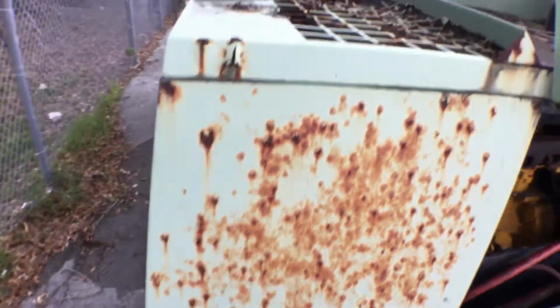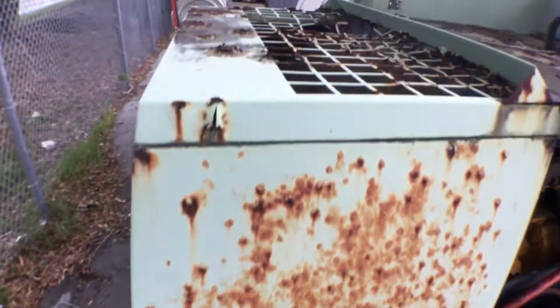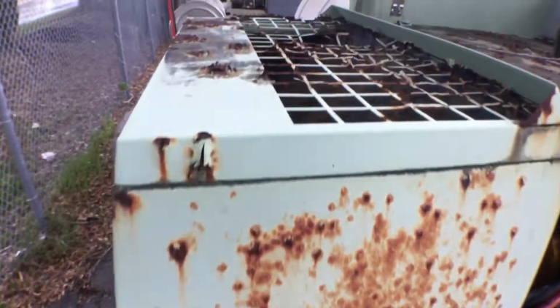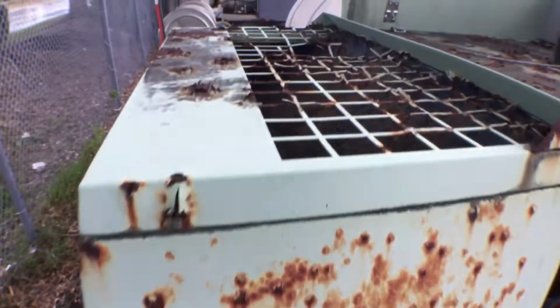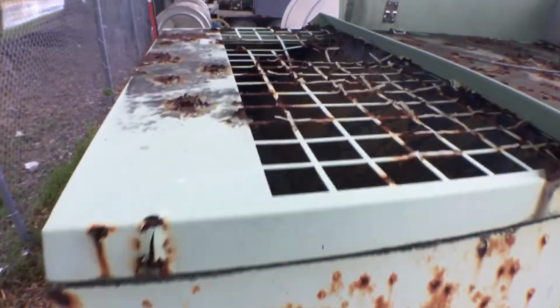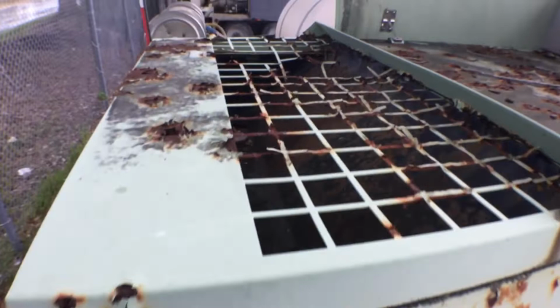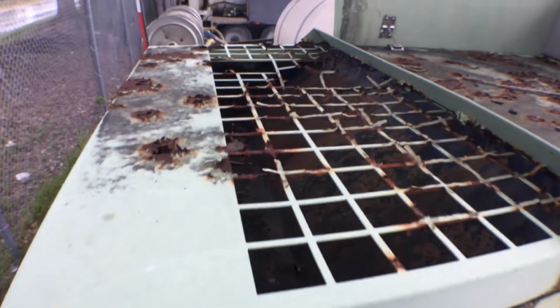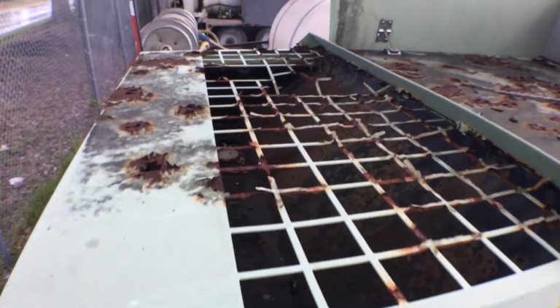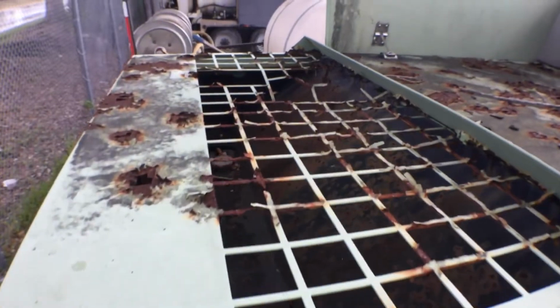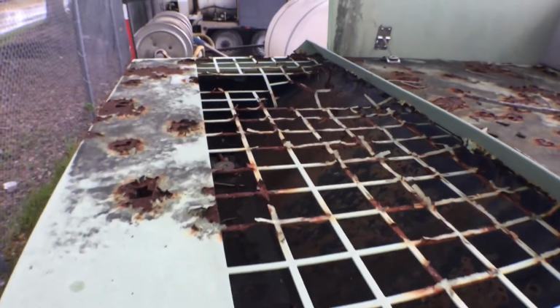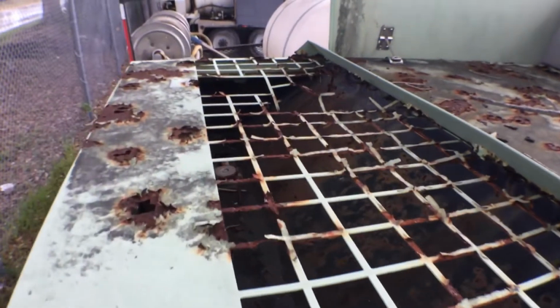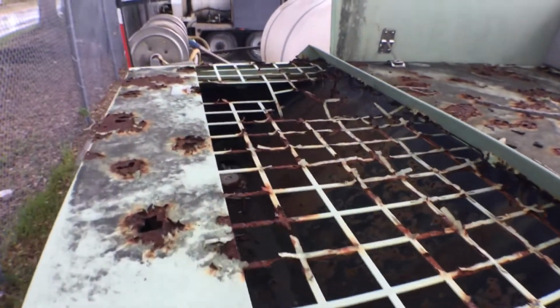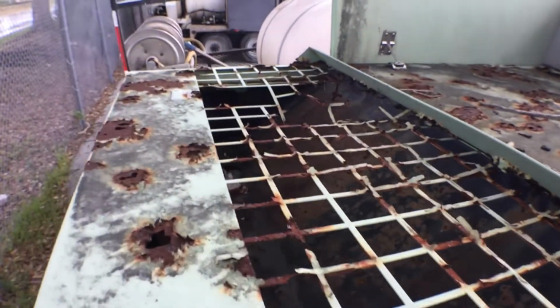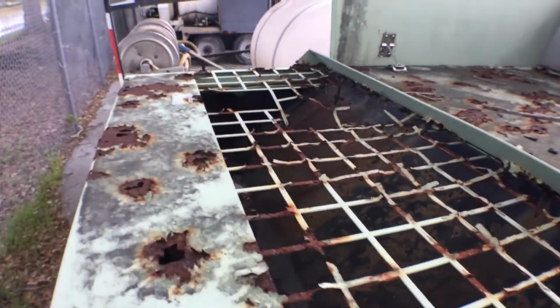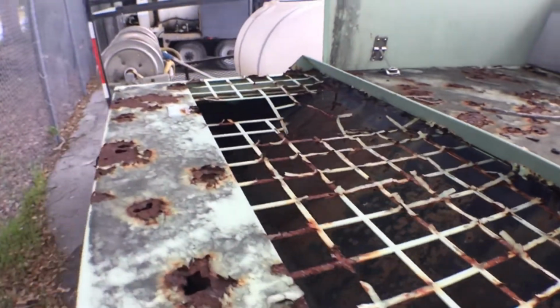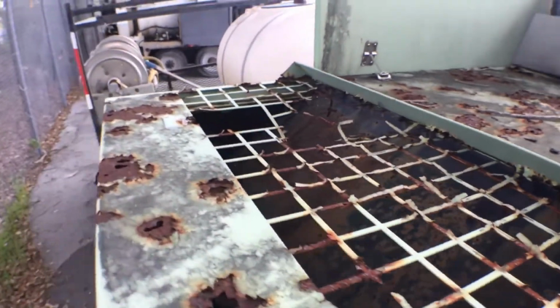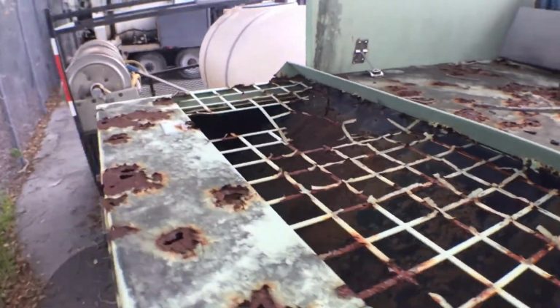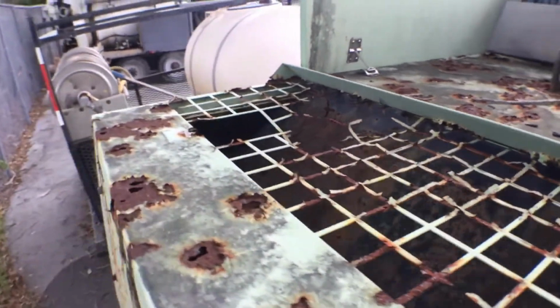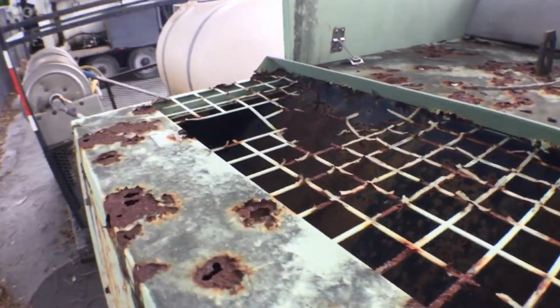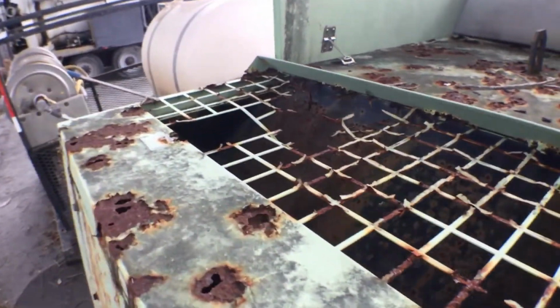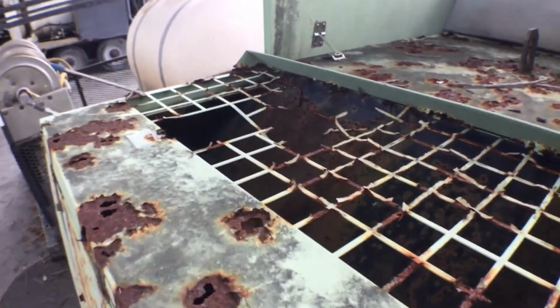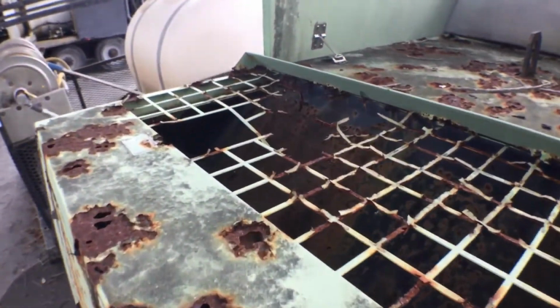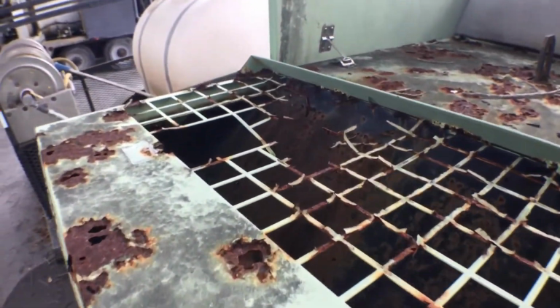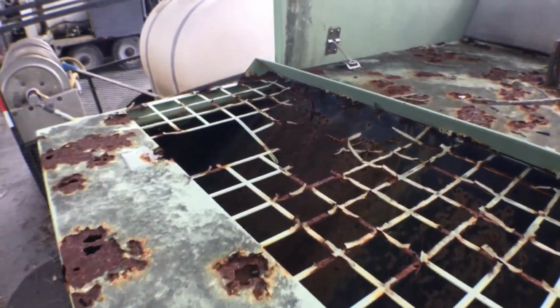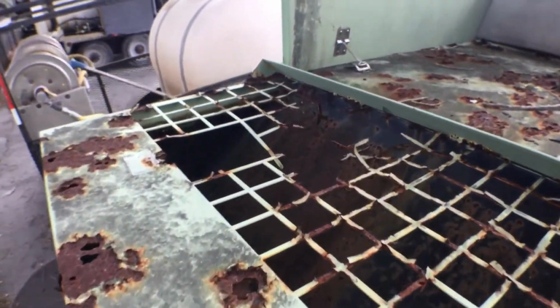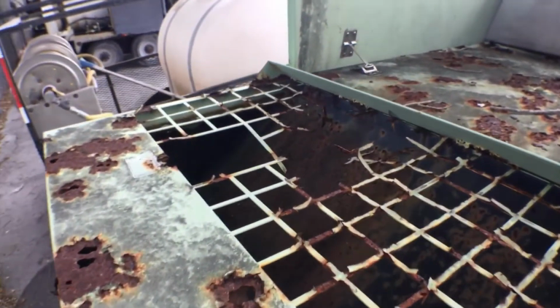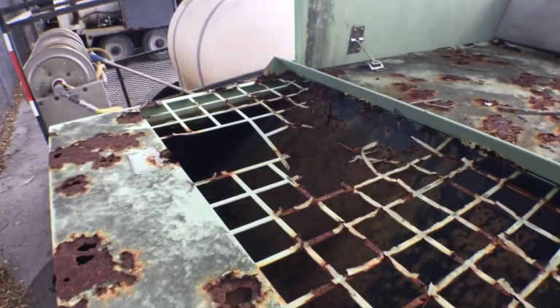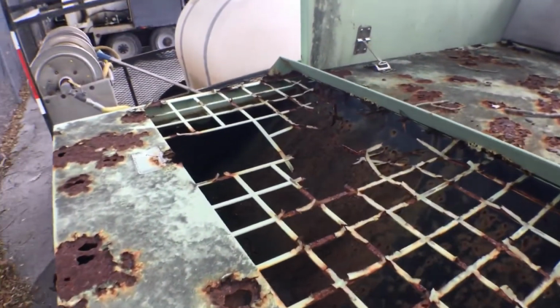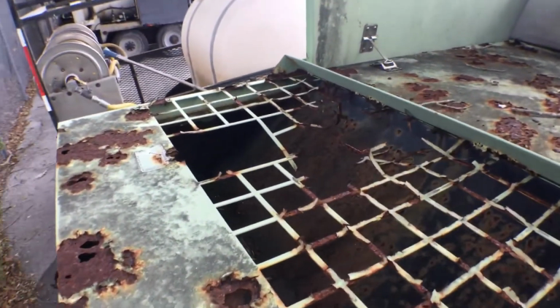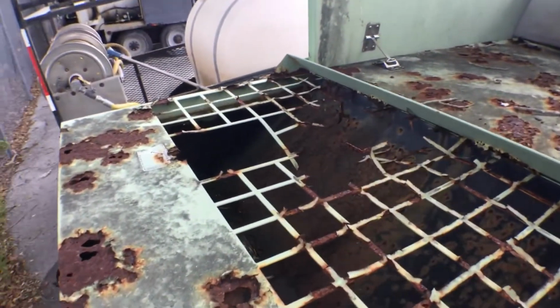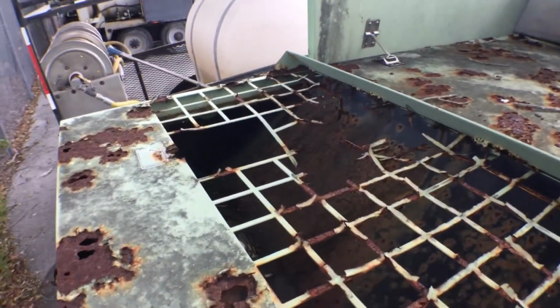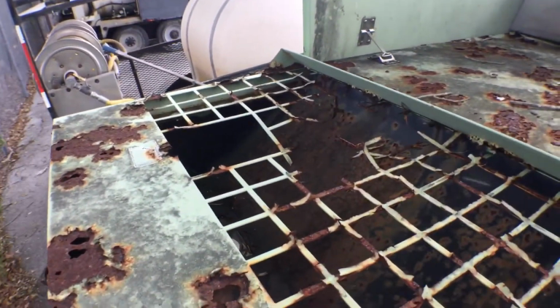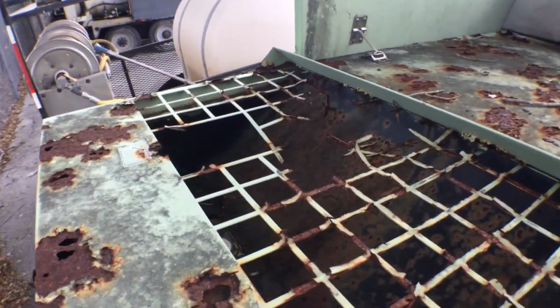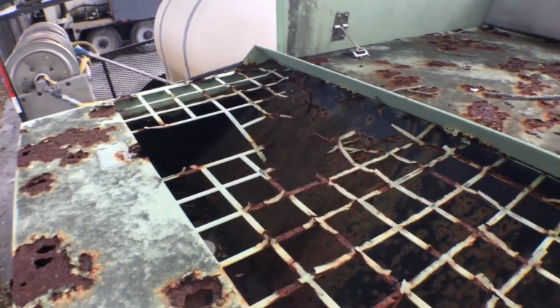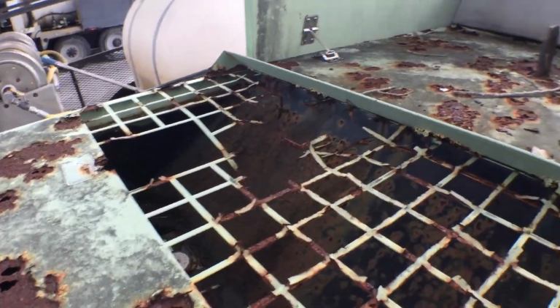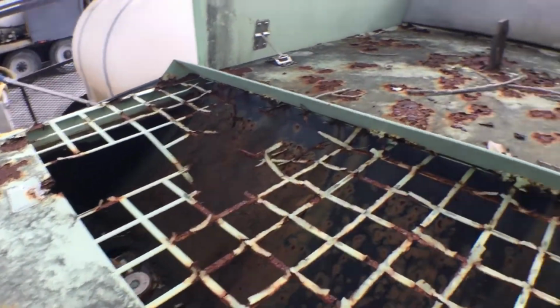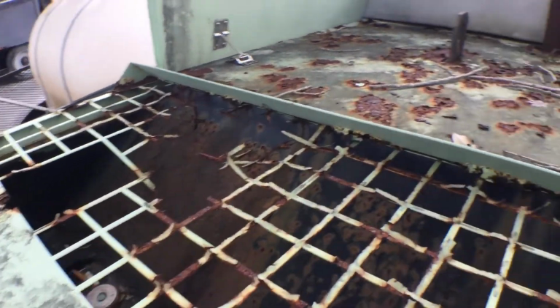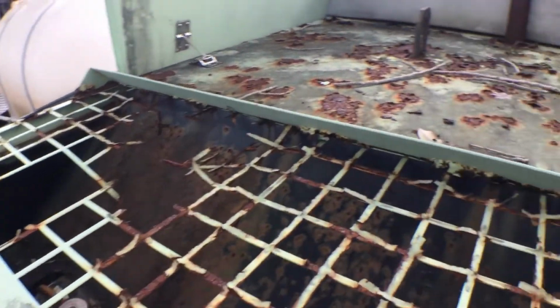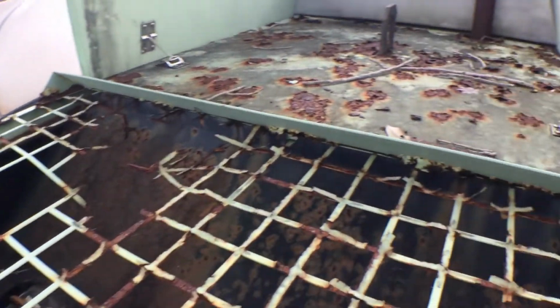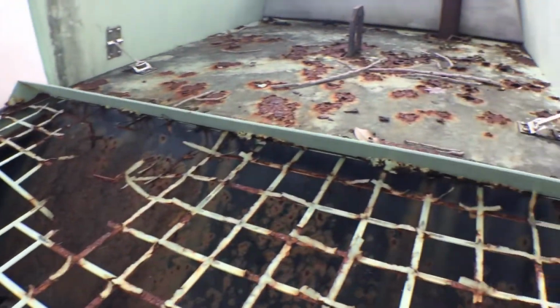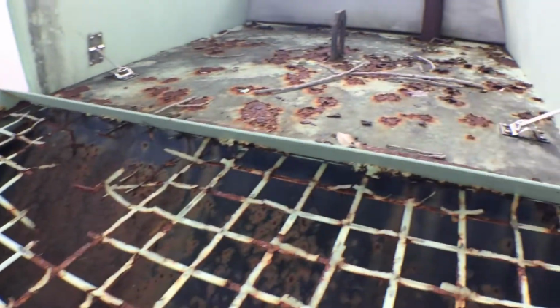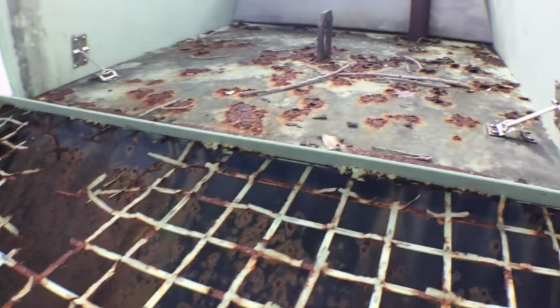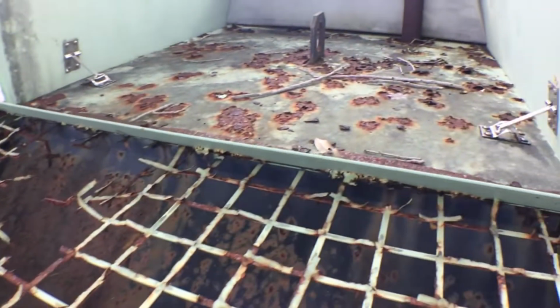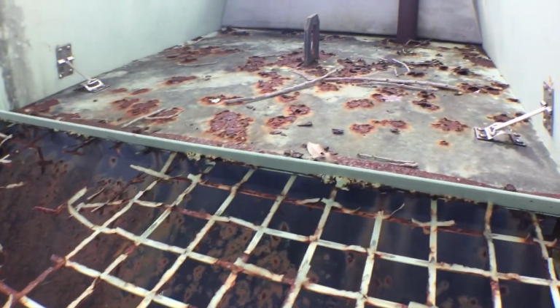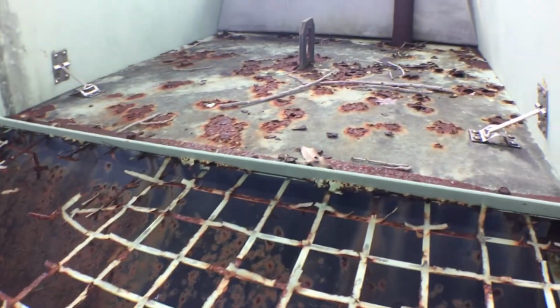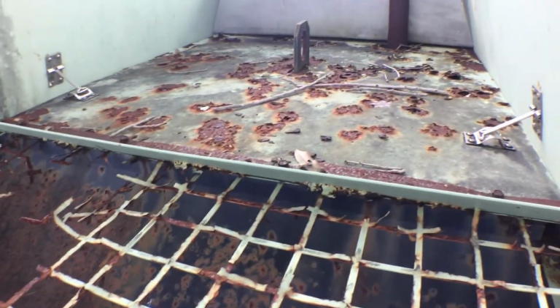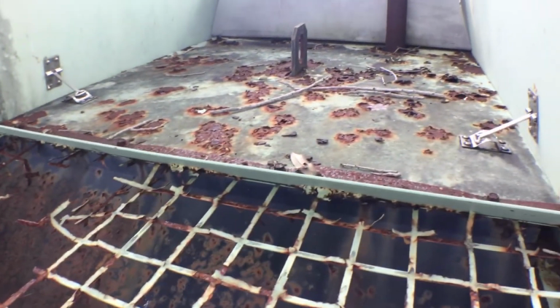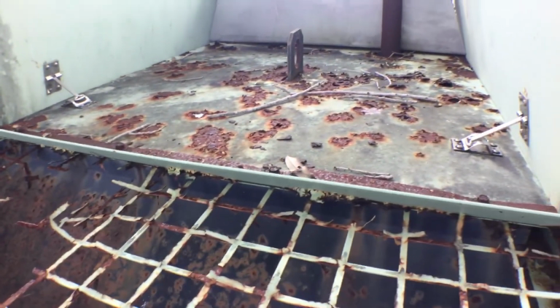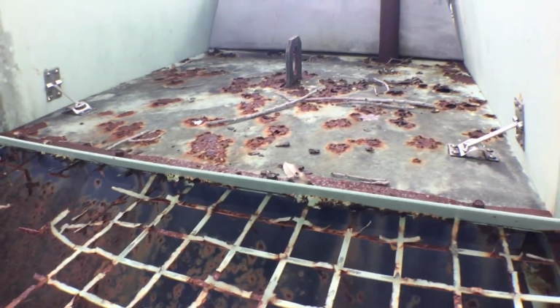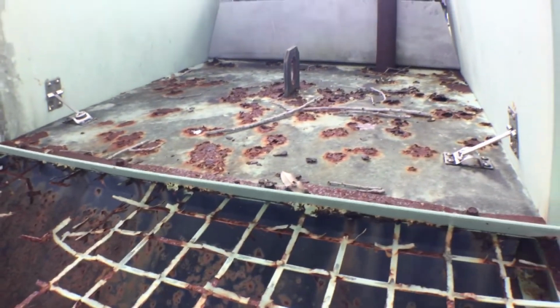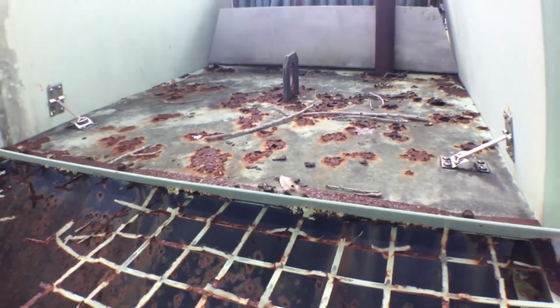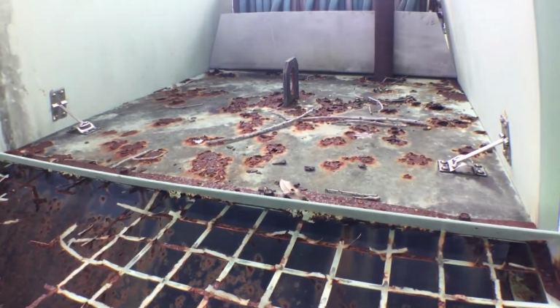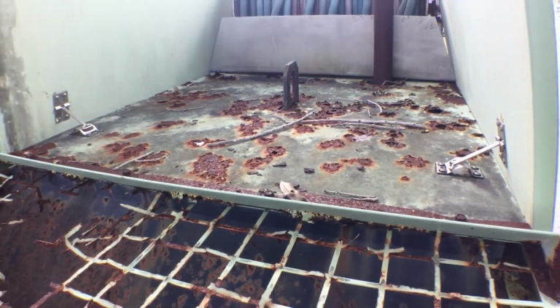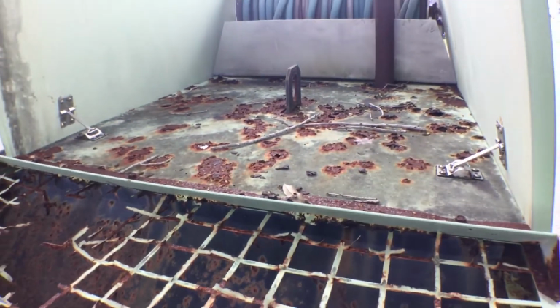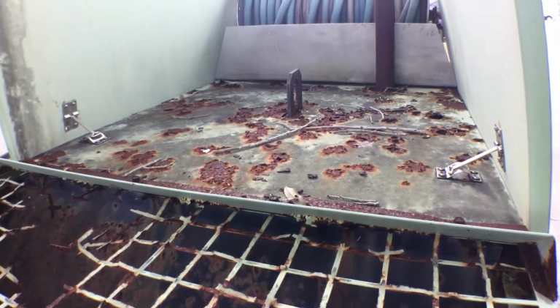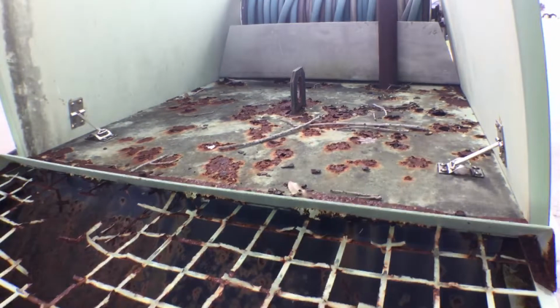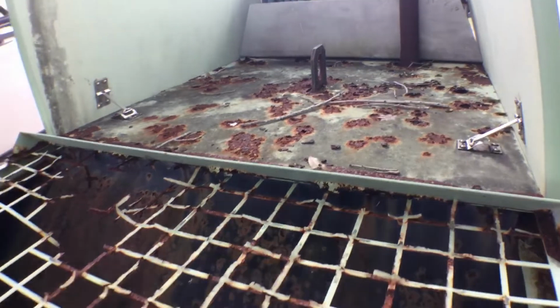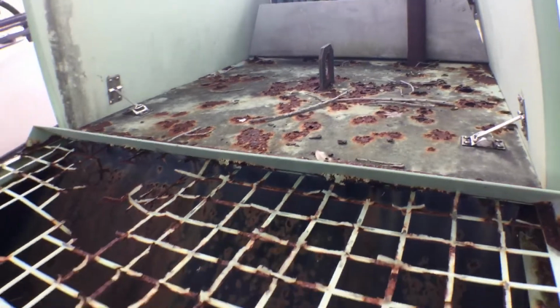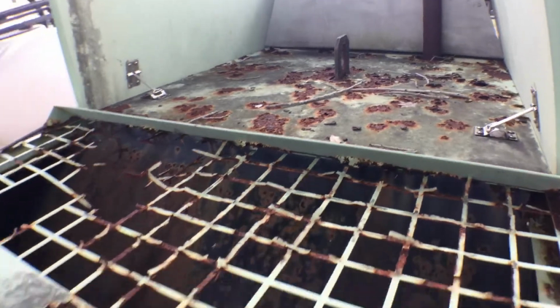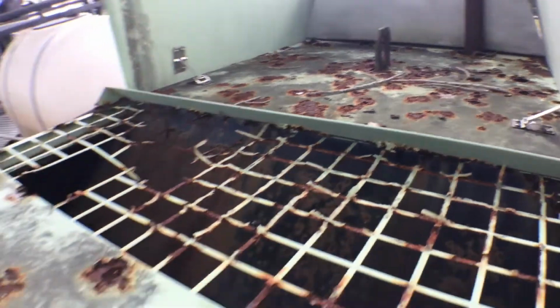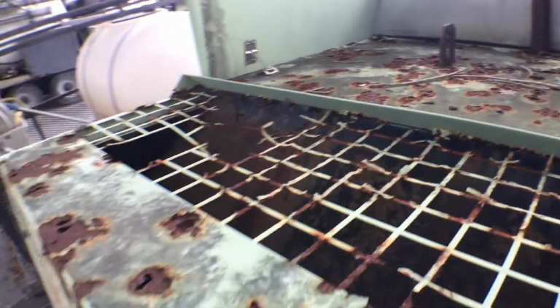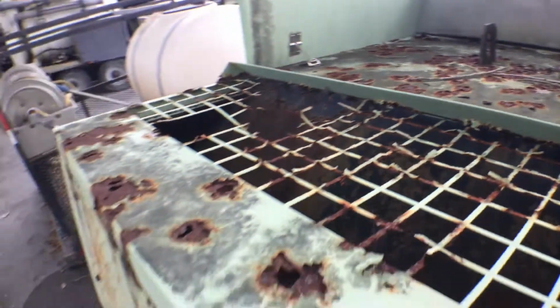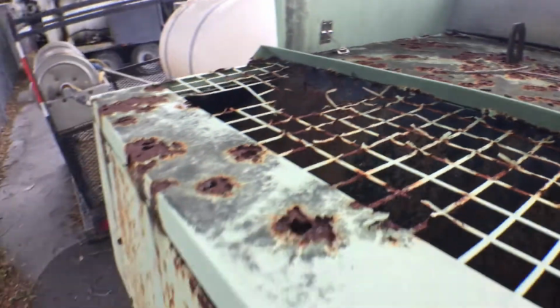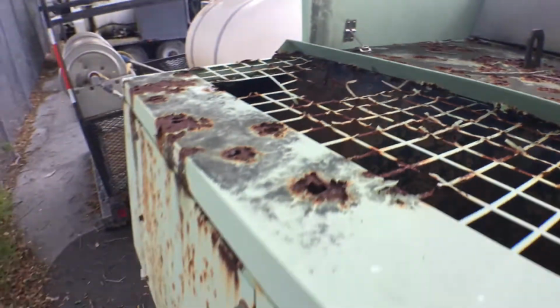You can see it even broke the grill there. Lots of rust on this box.